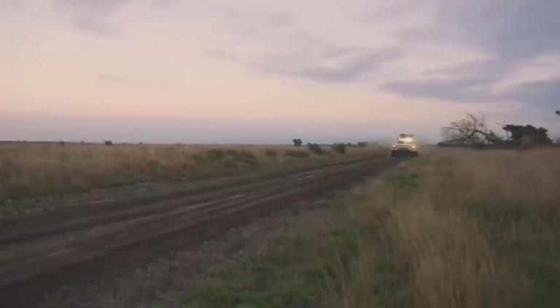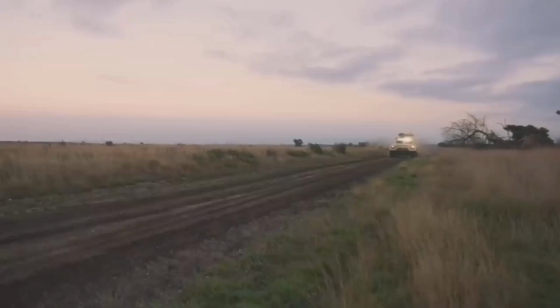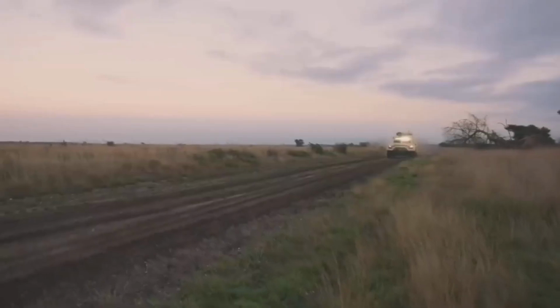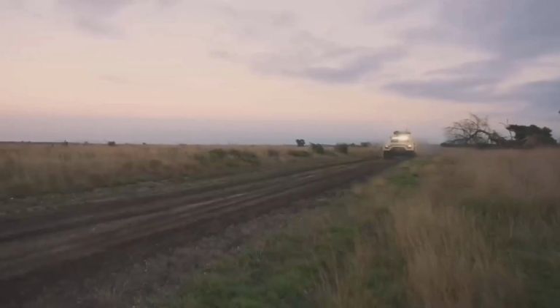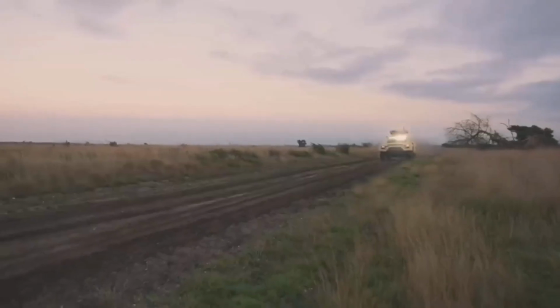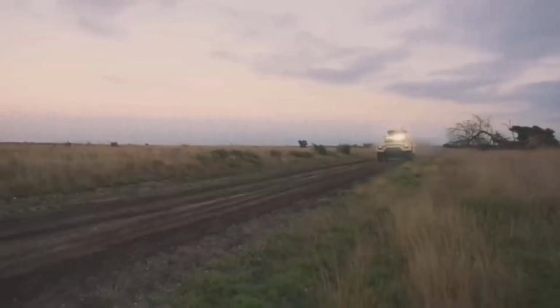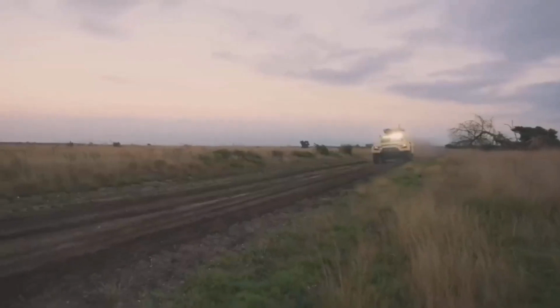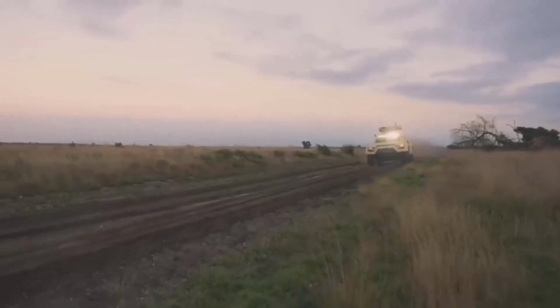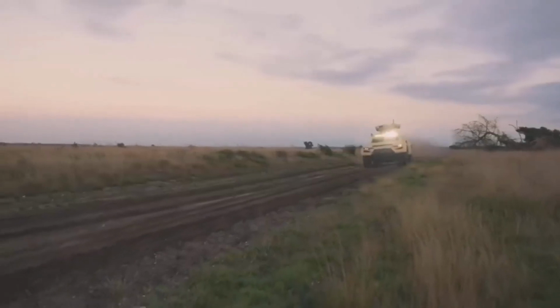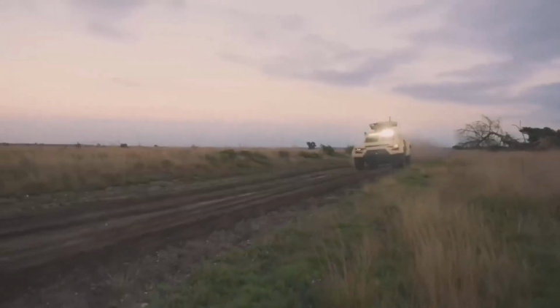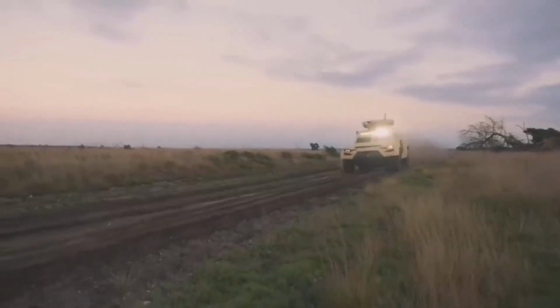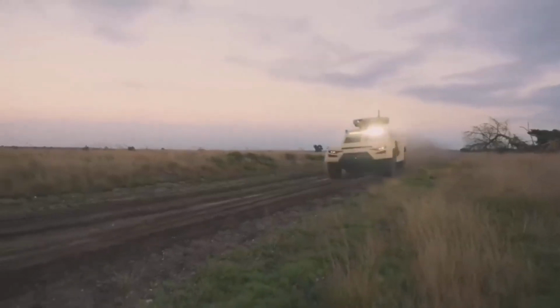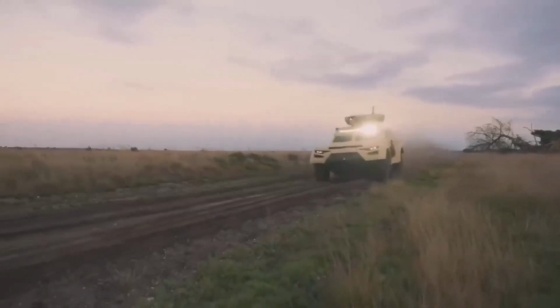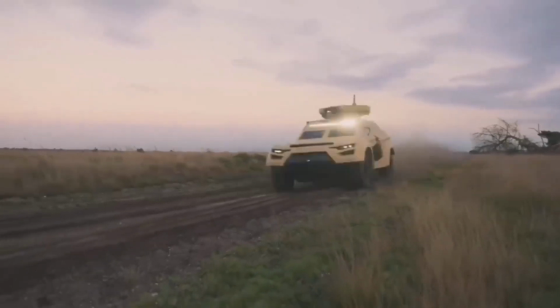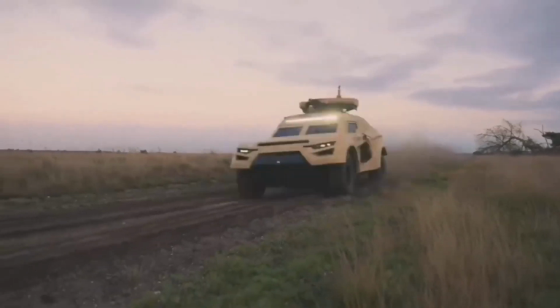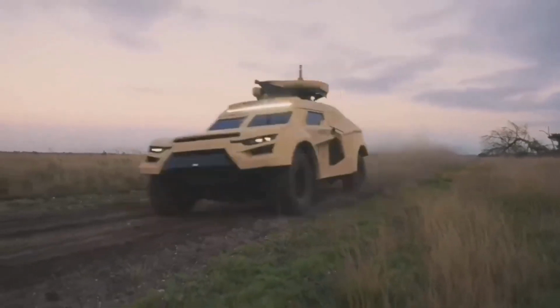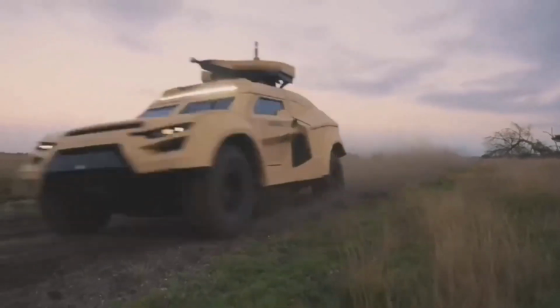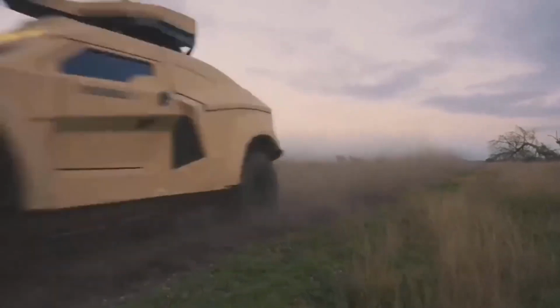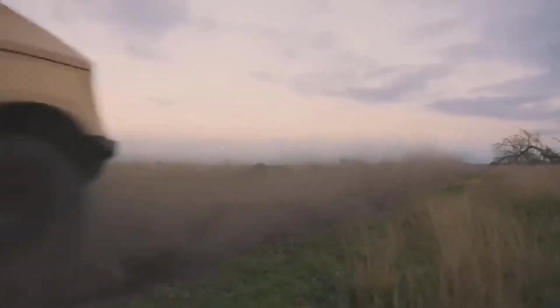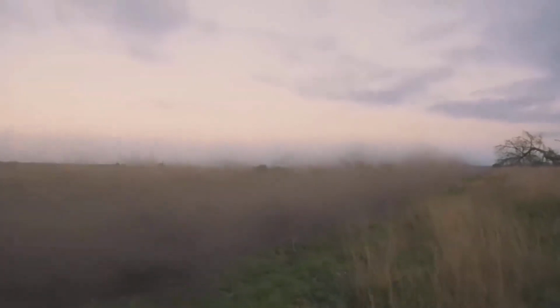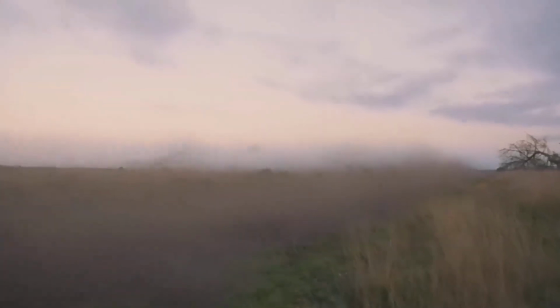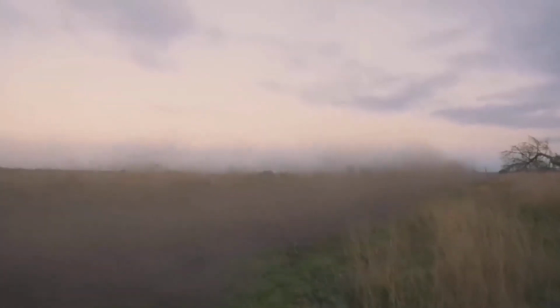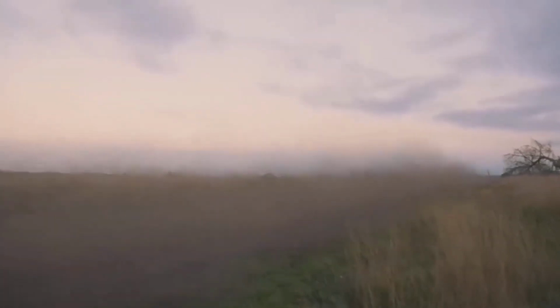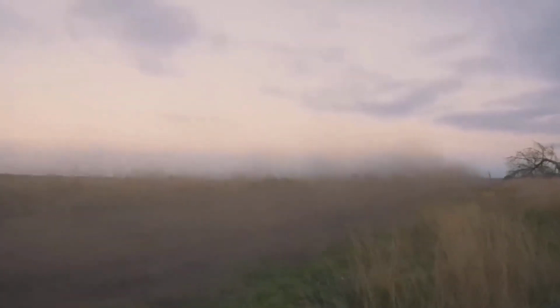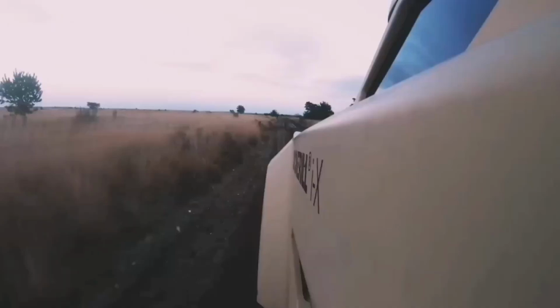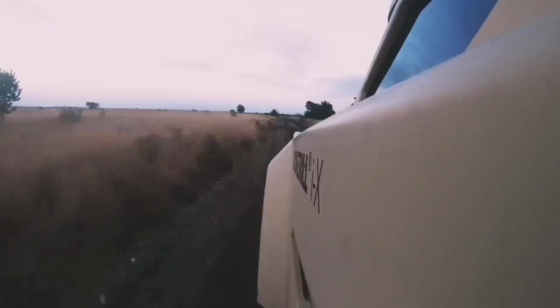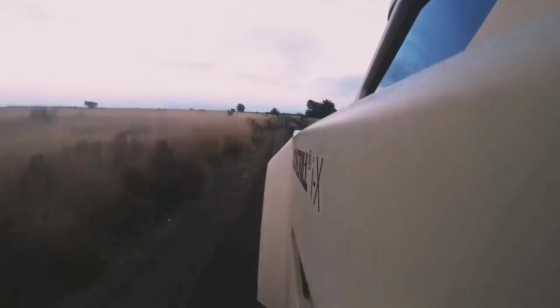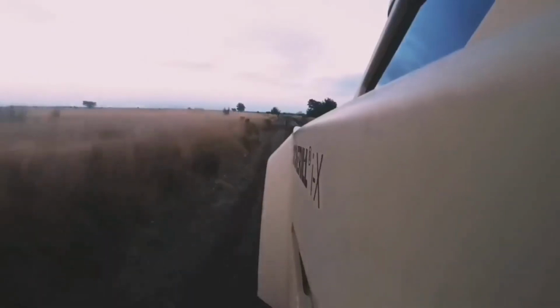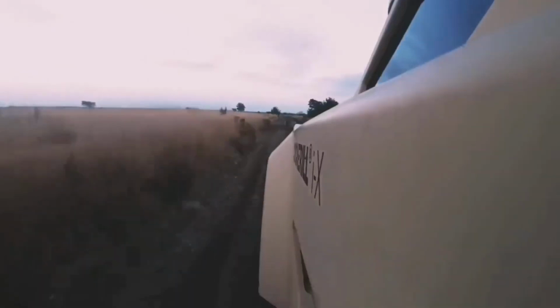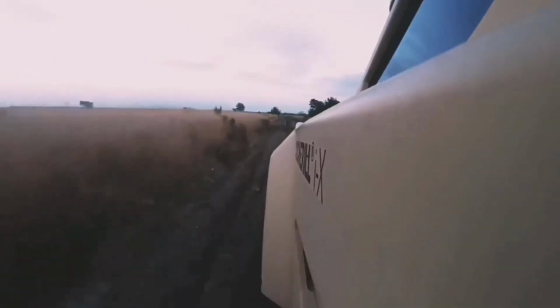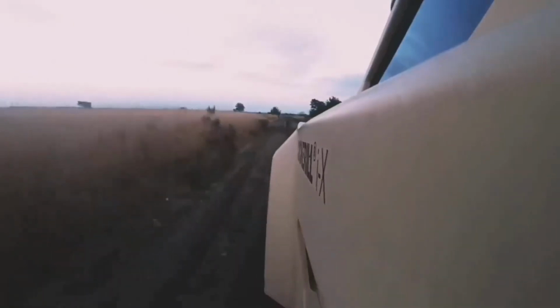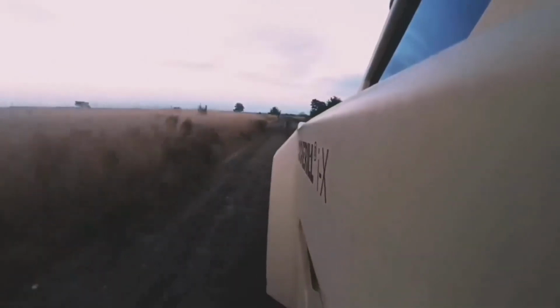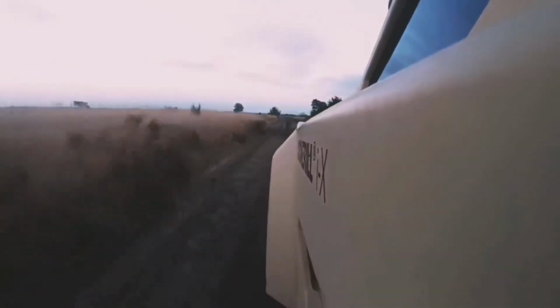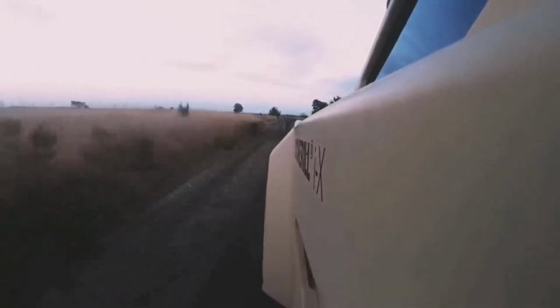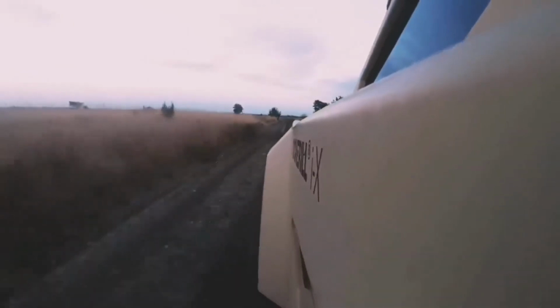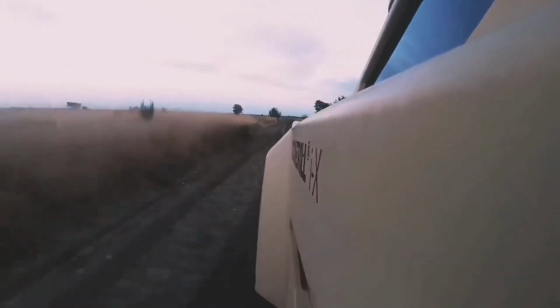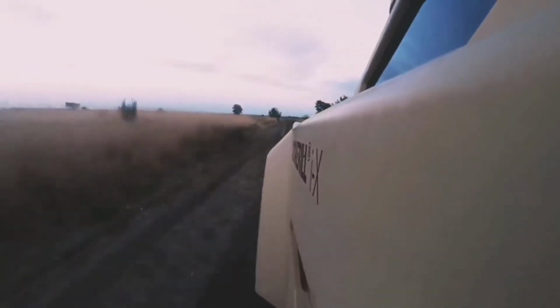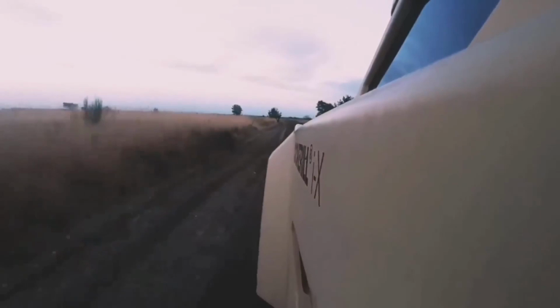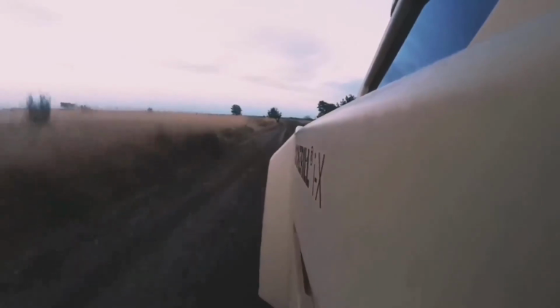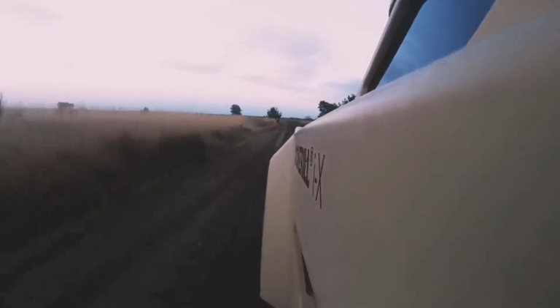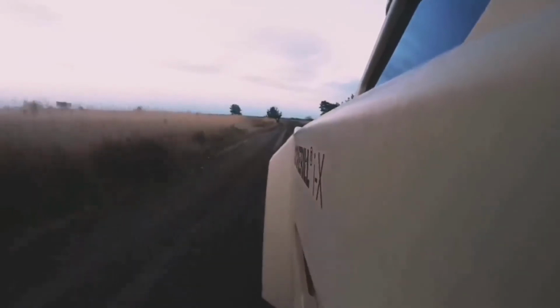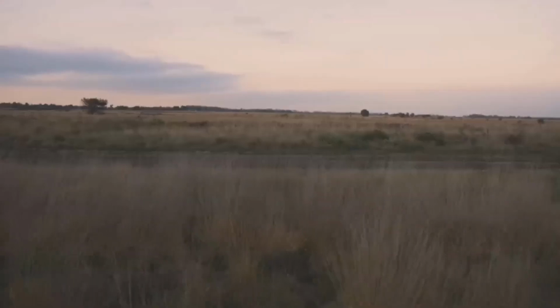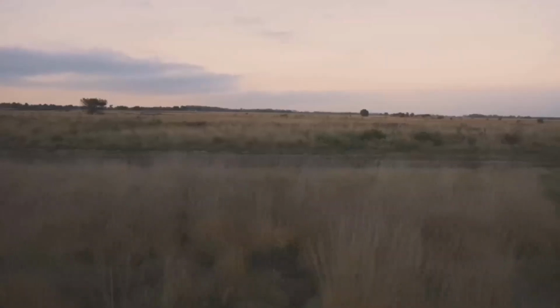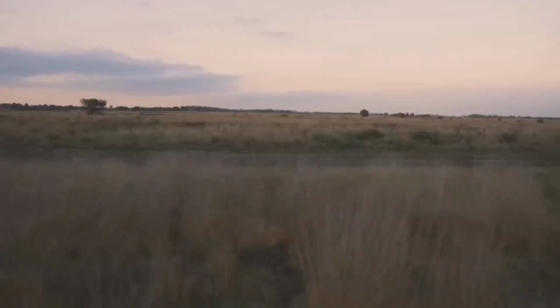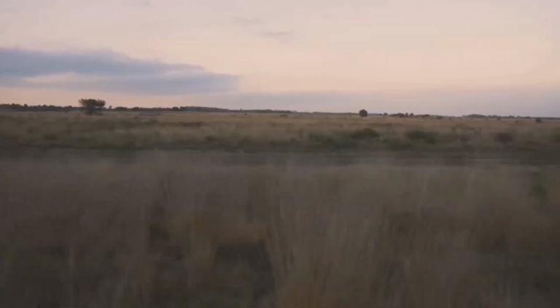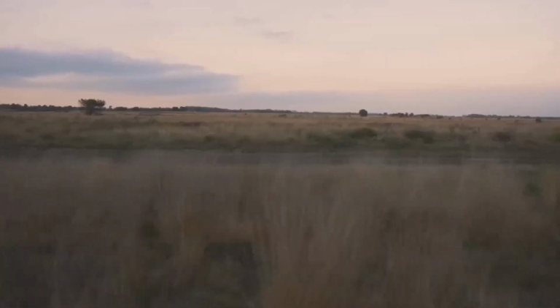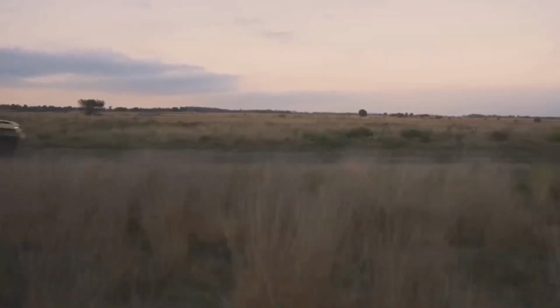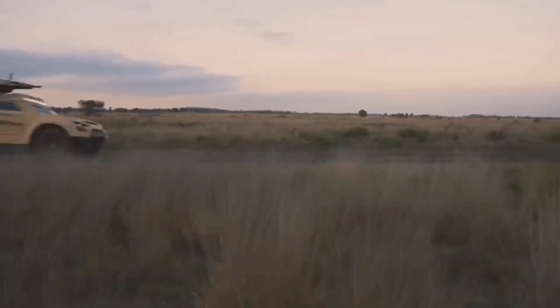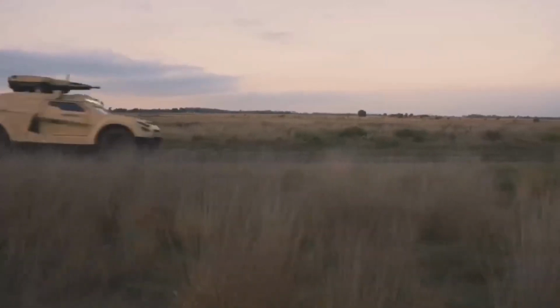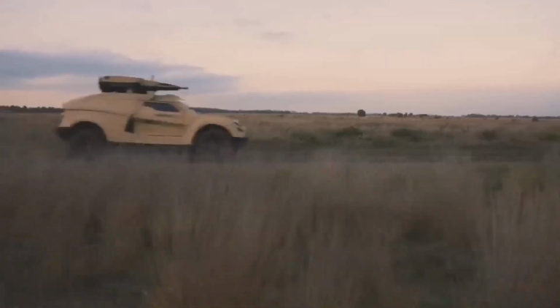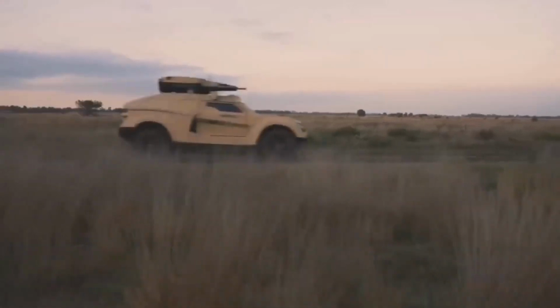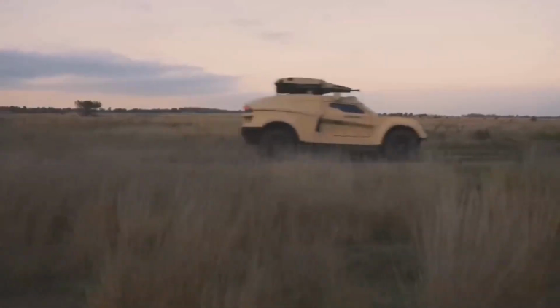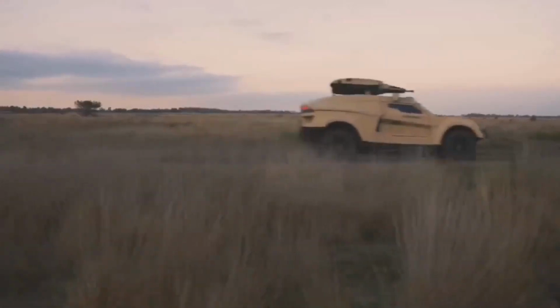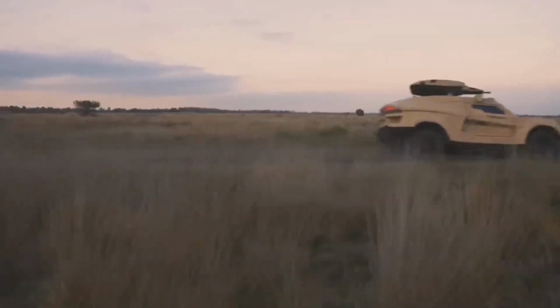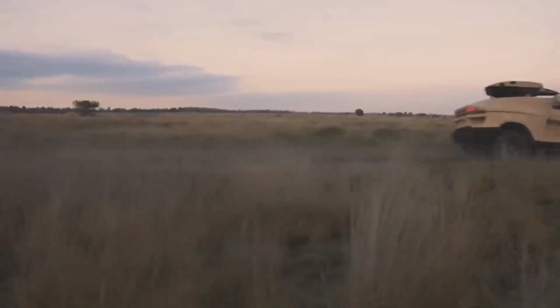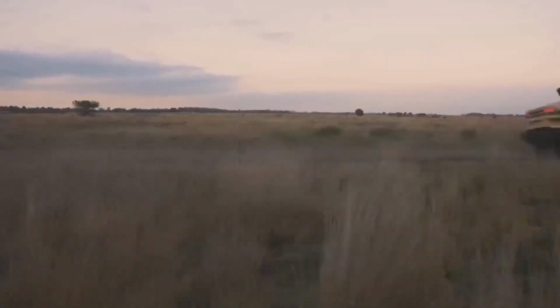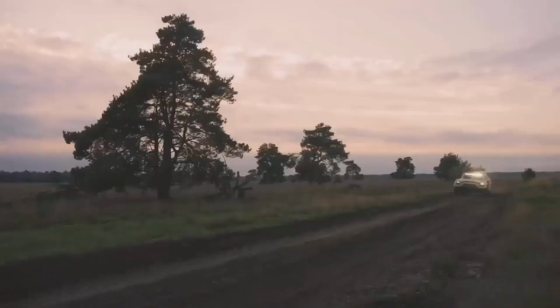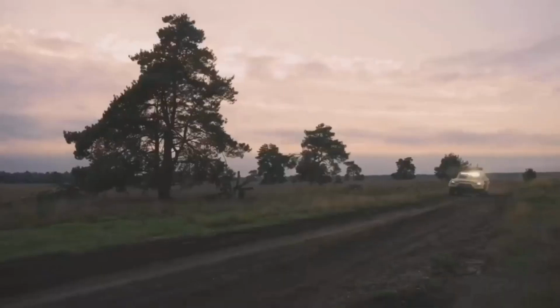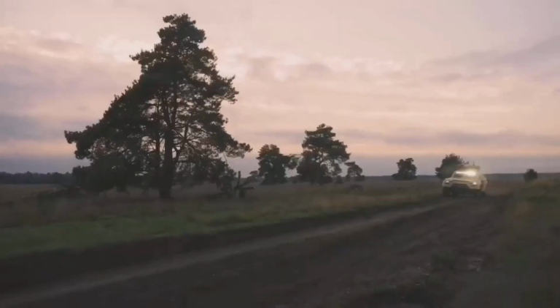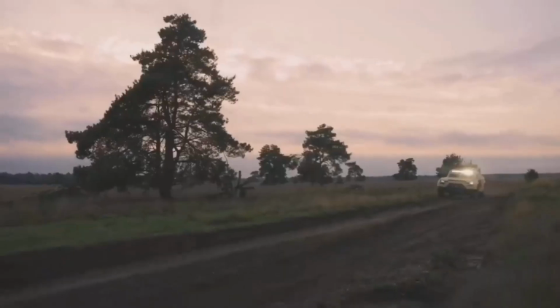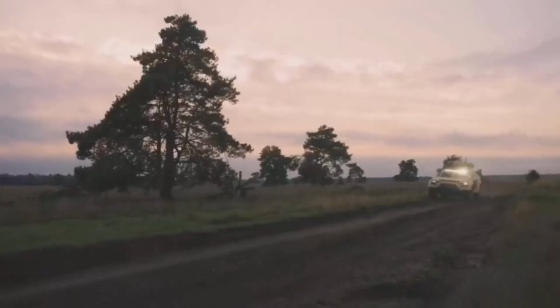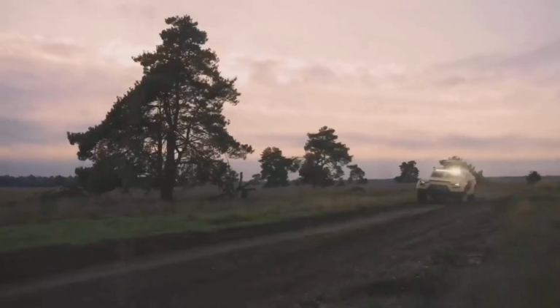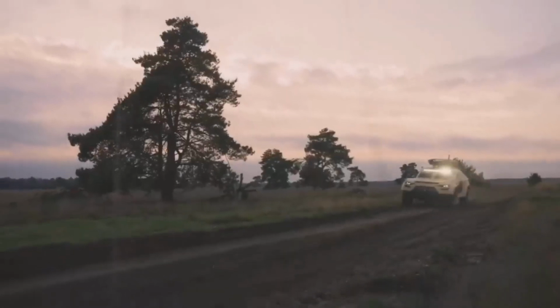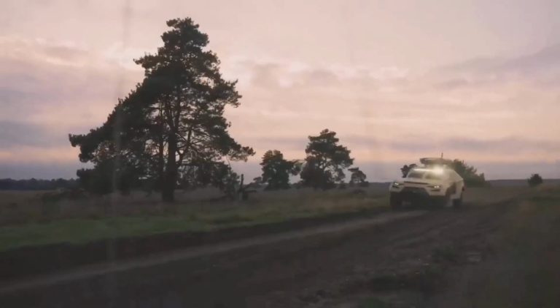The vehicle will be quickly transportable by air — plane, helicopter — droppable by parachute, and transportable by sea and land.